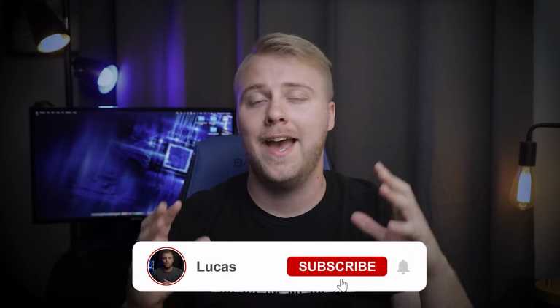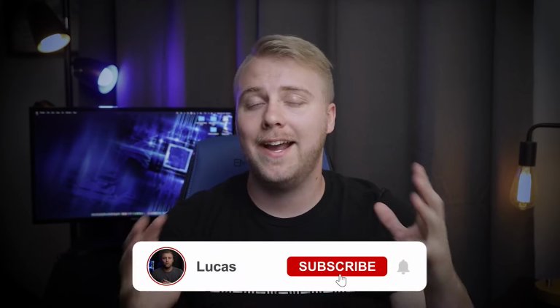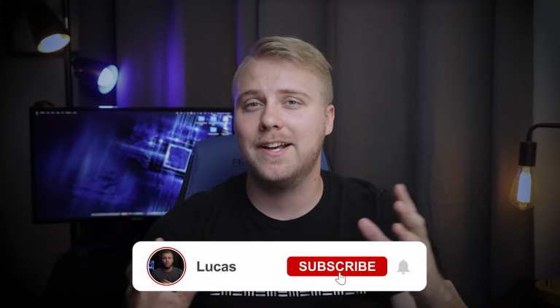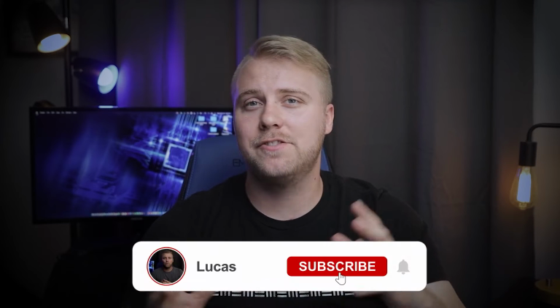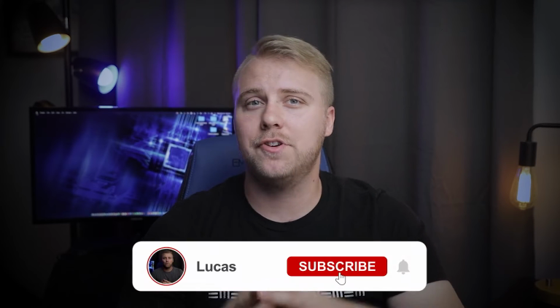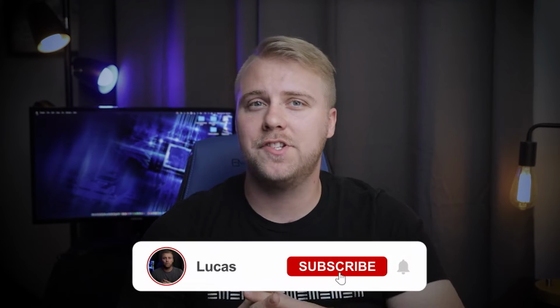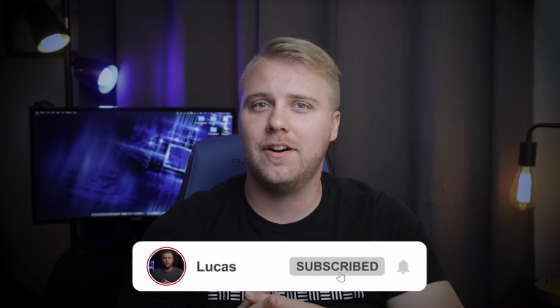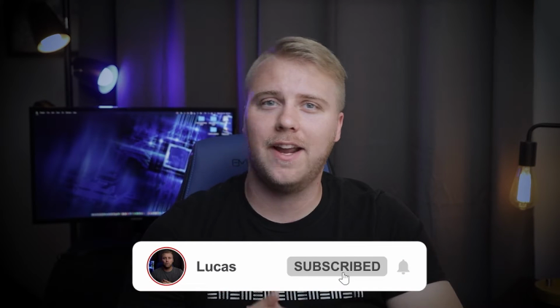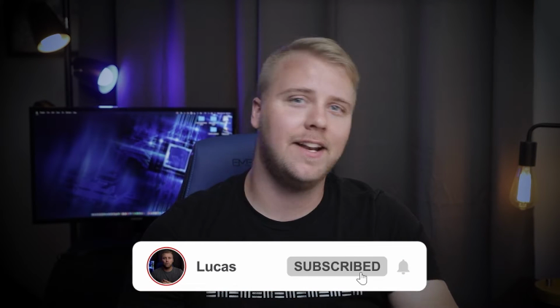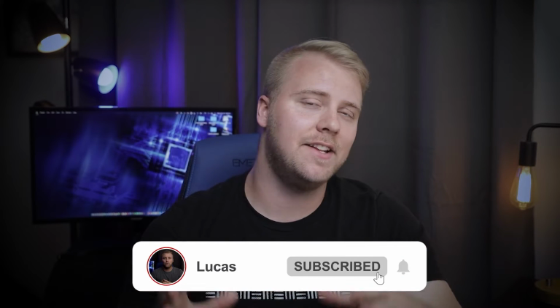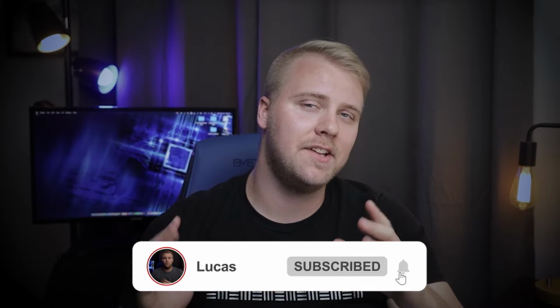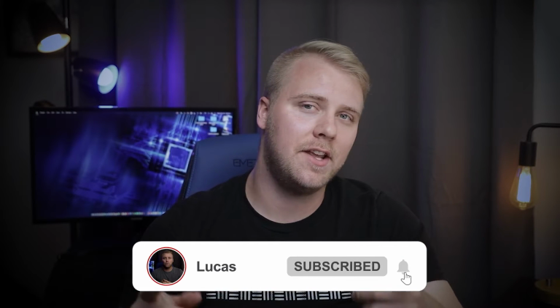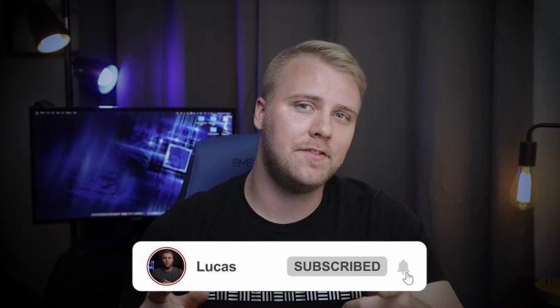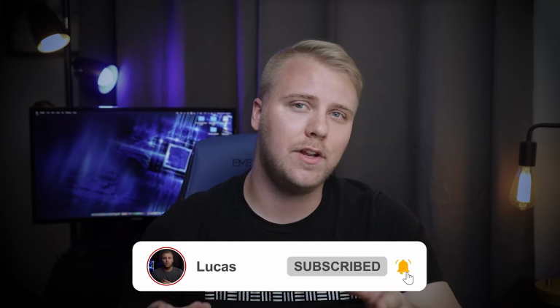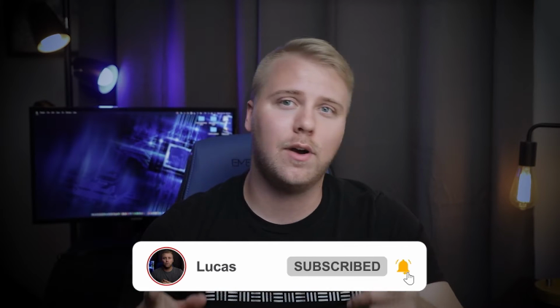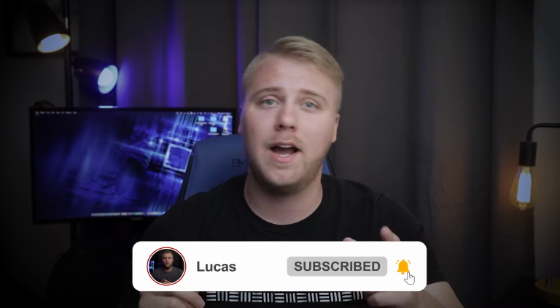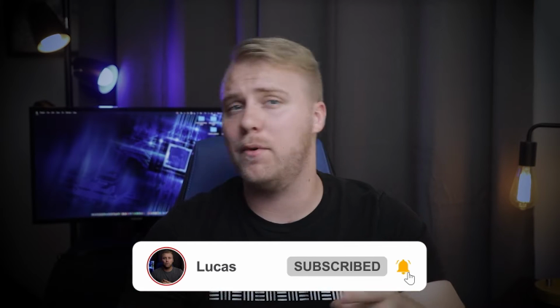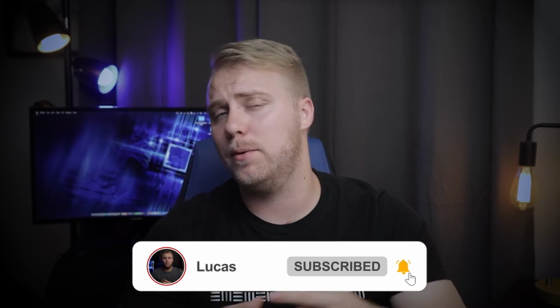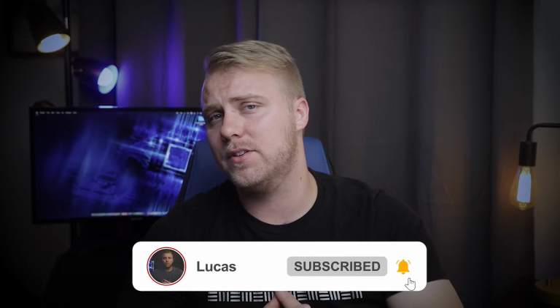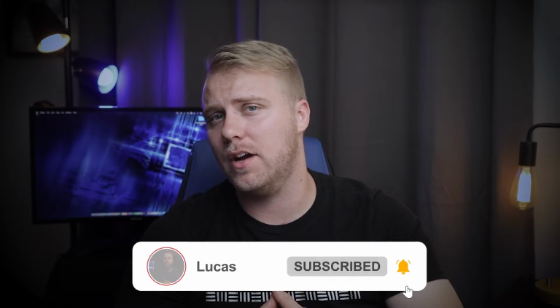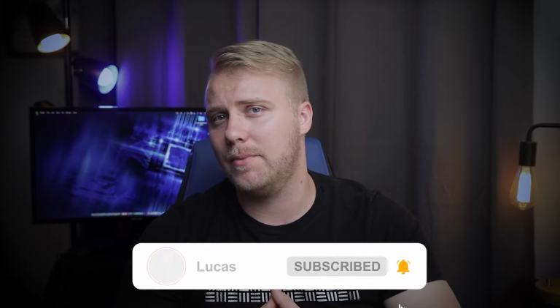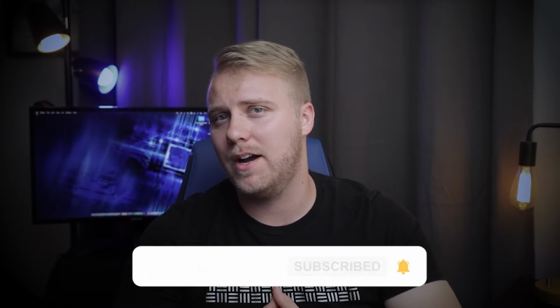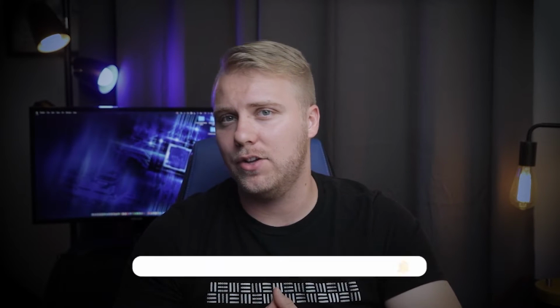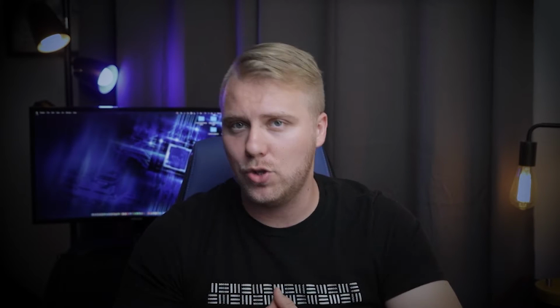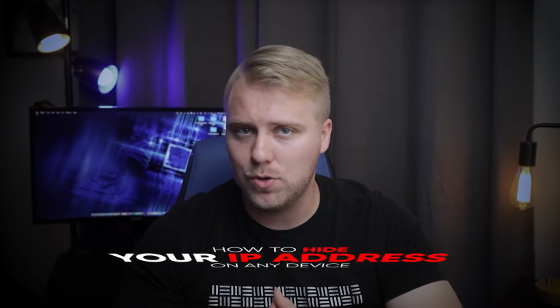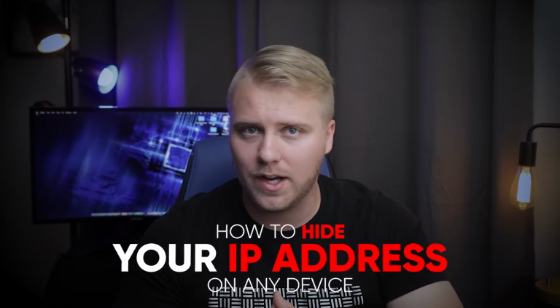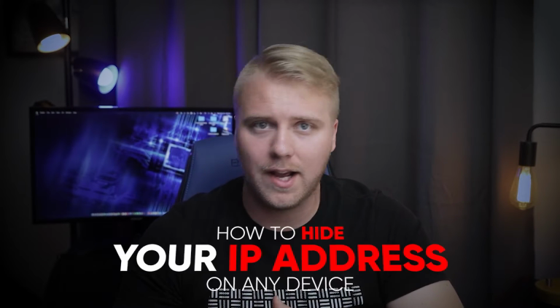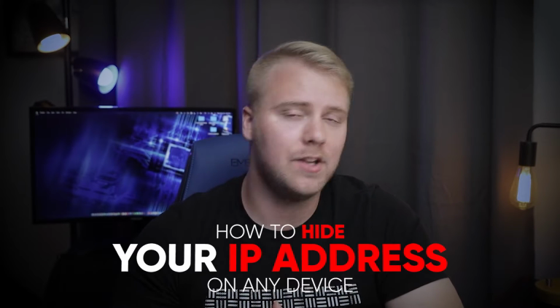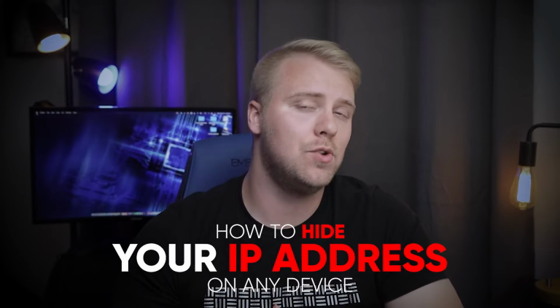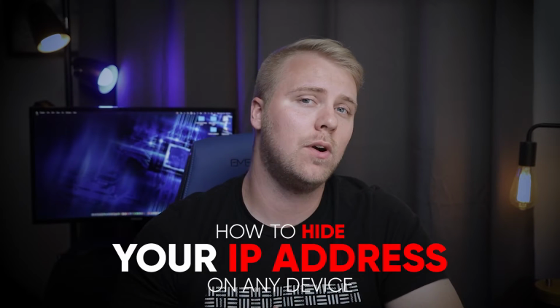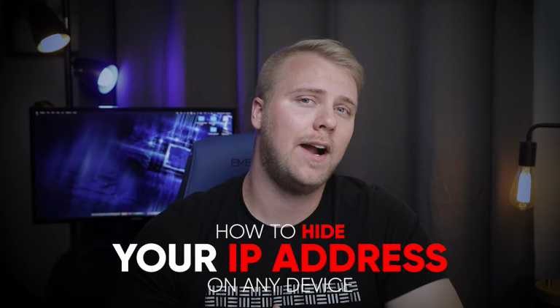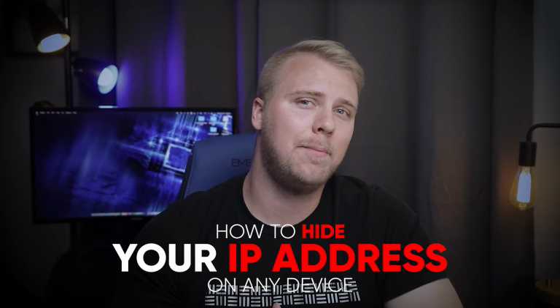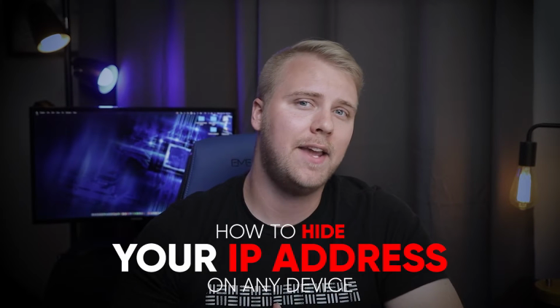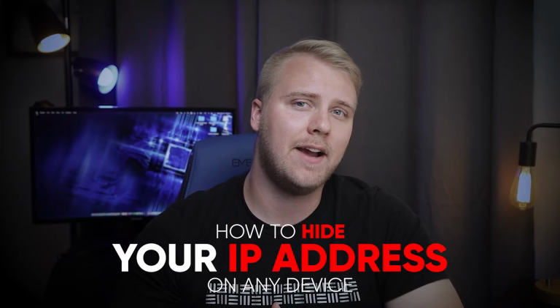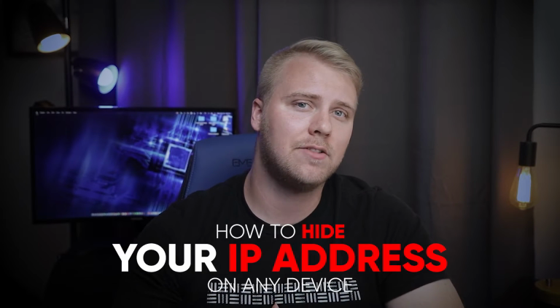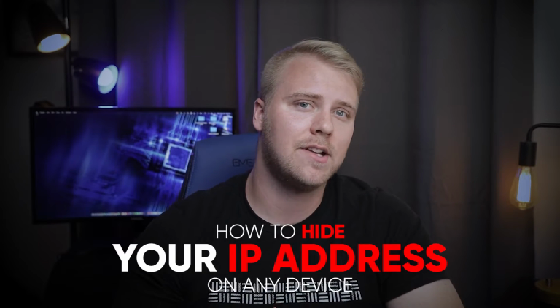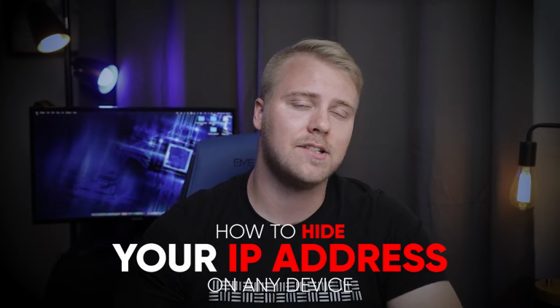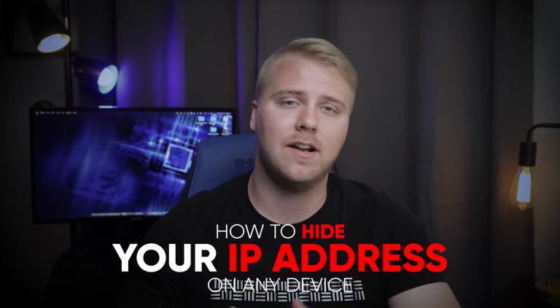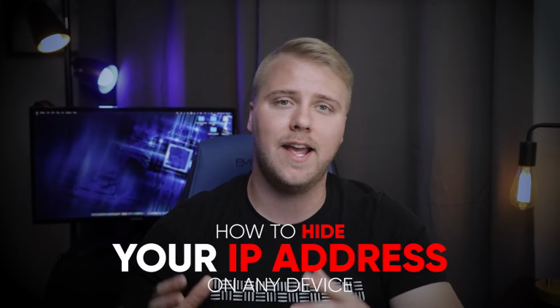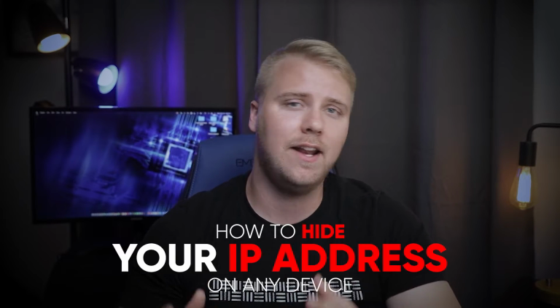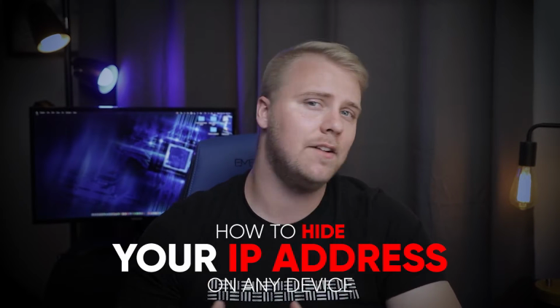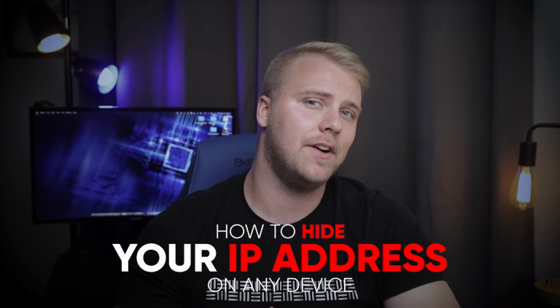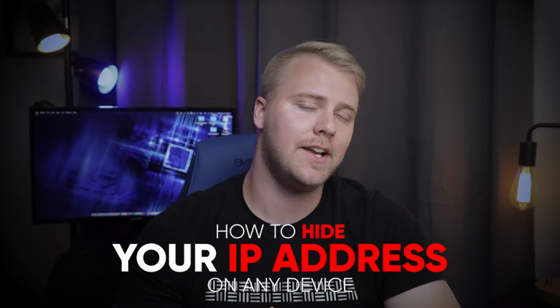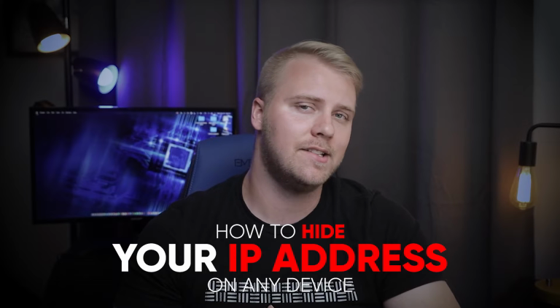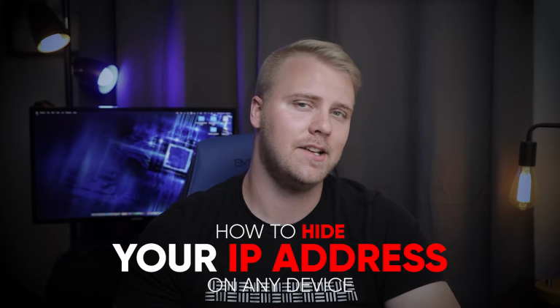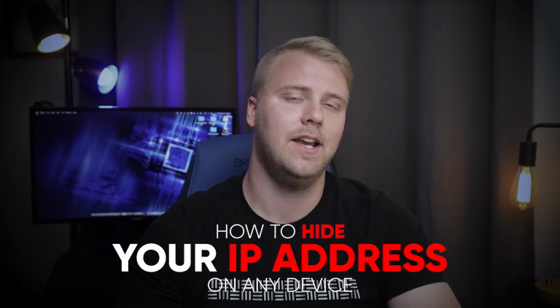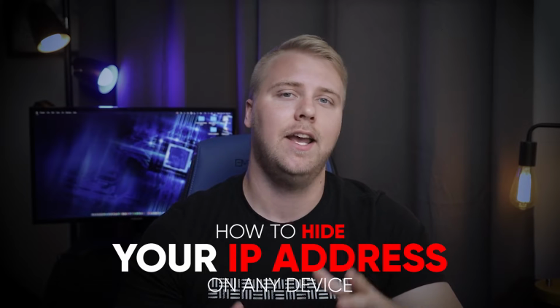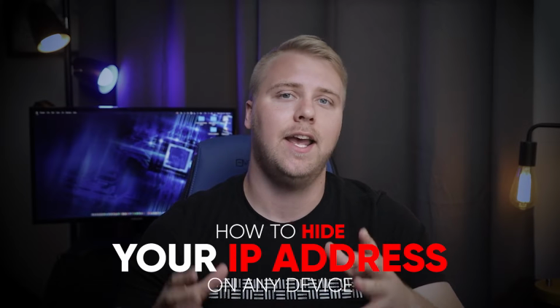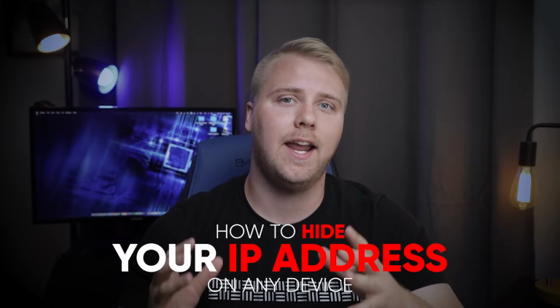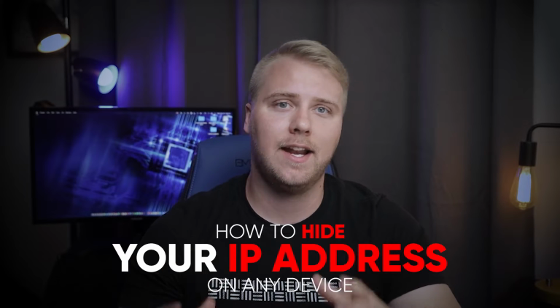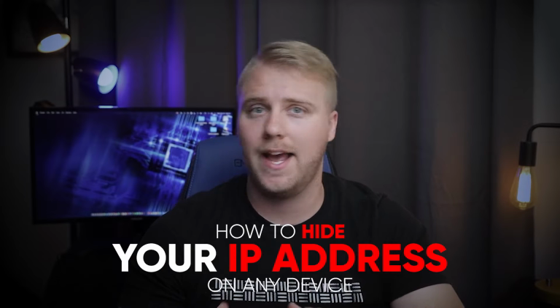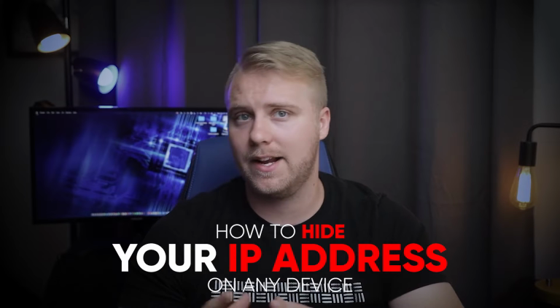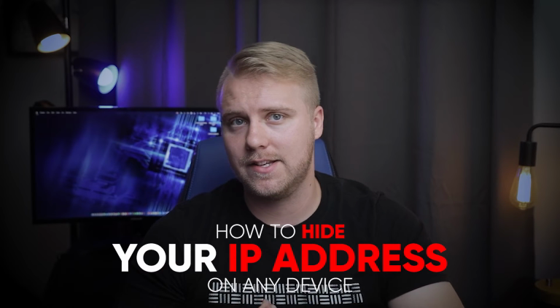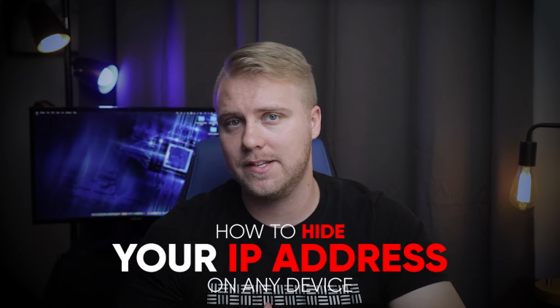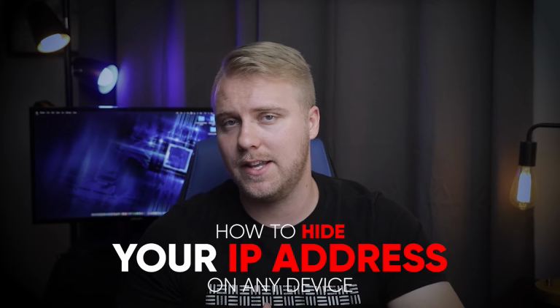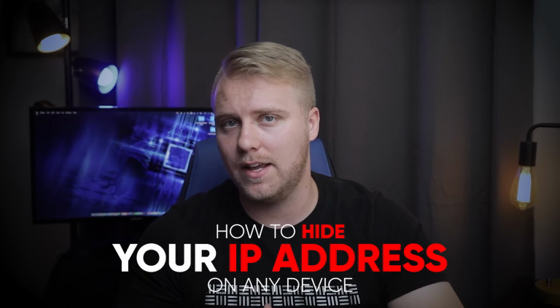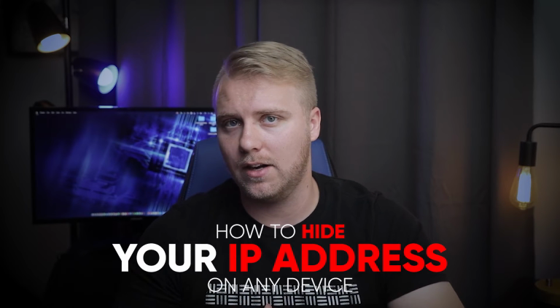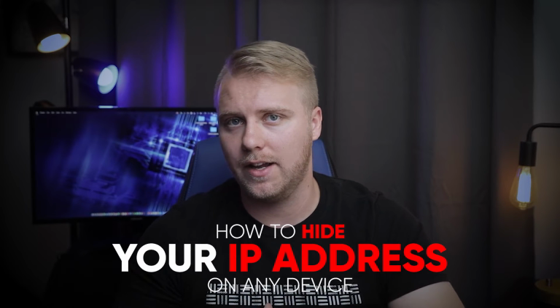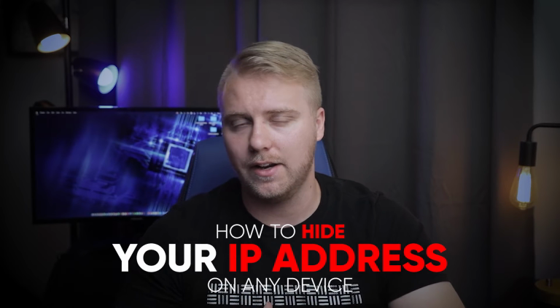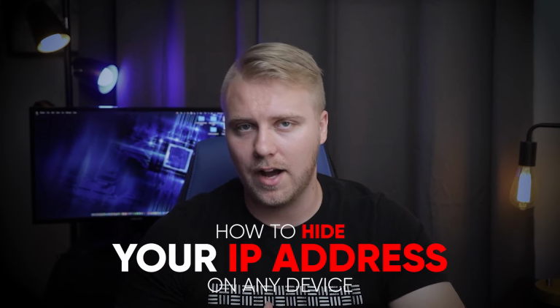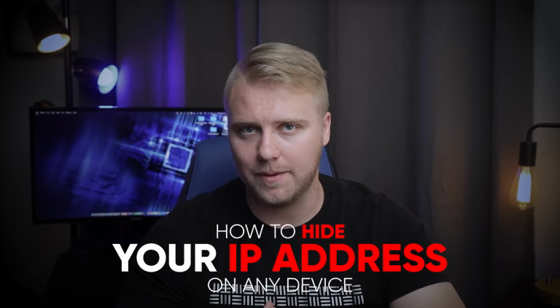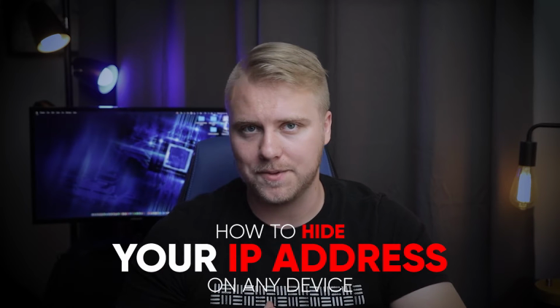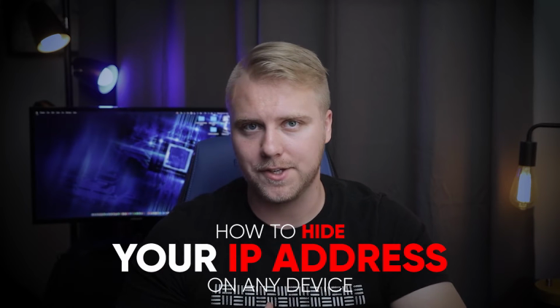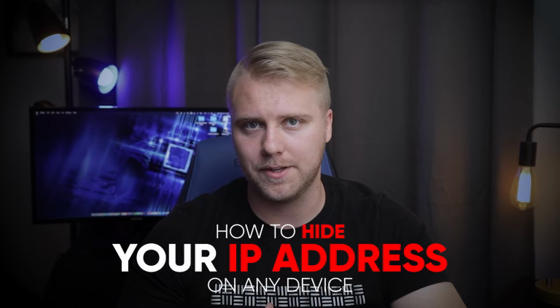Hey guys, Lucas here, and in today's video I'm going to be talking about how you can hide your IP address on any device and access the internet anonymously.